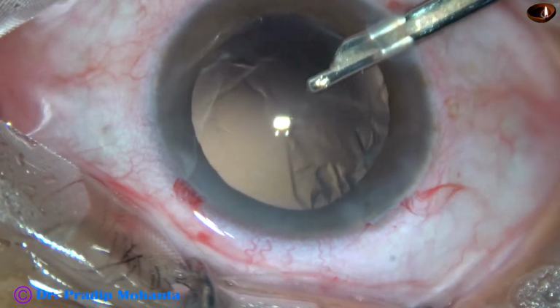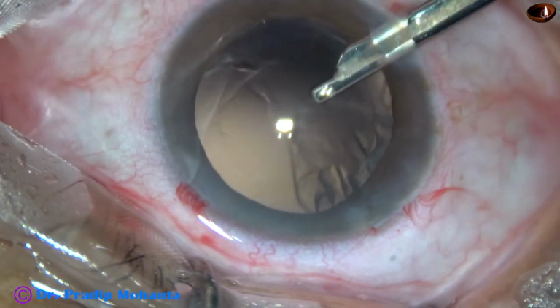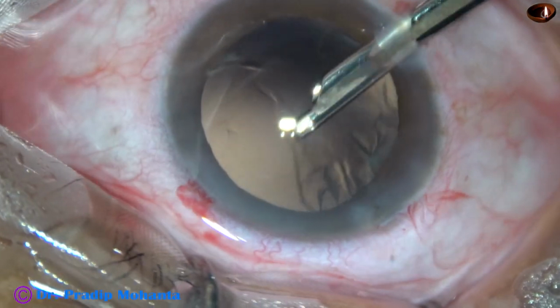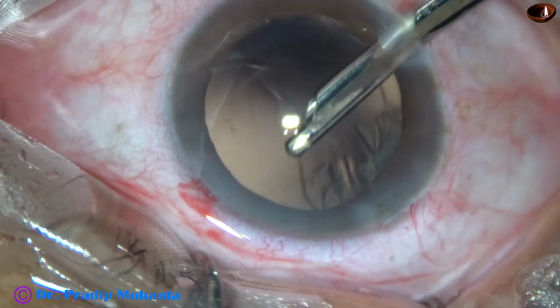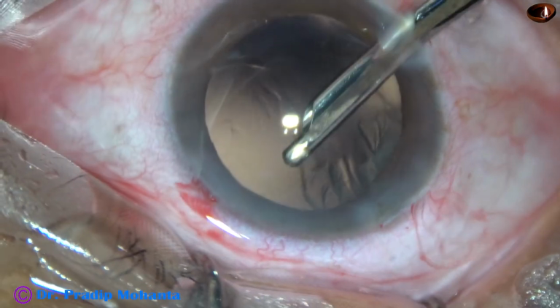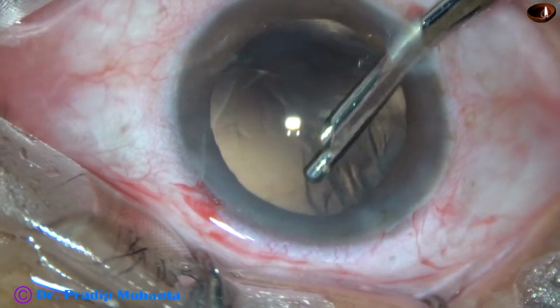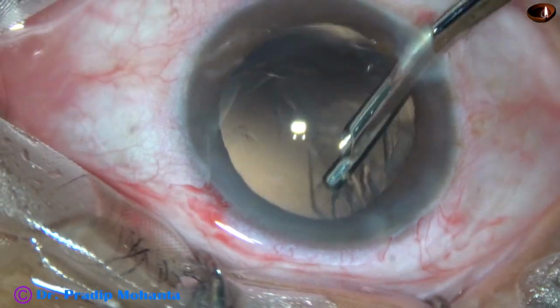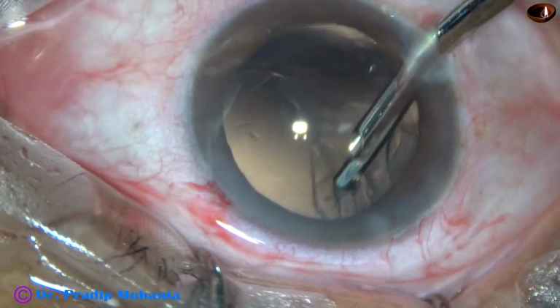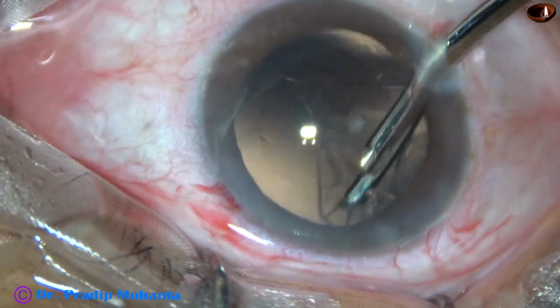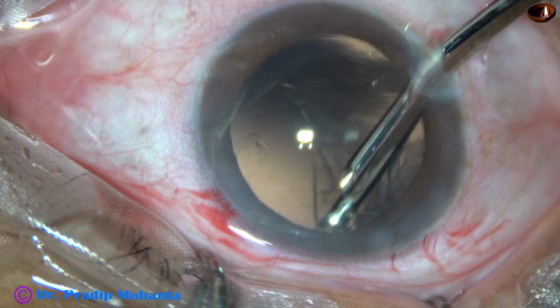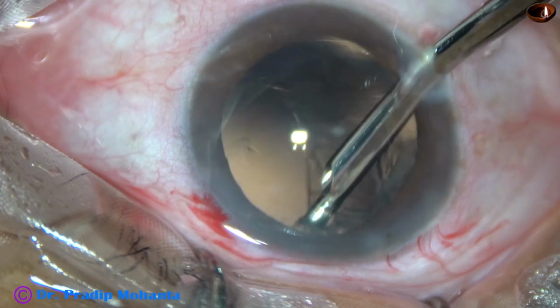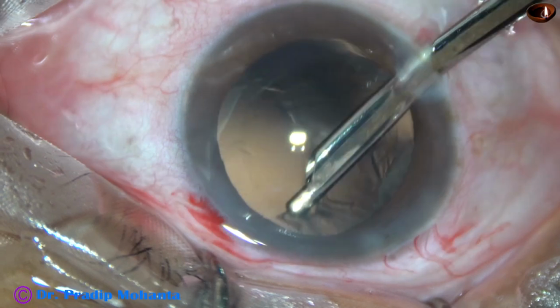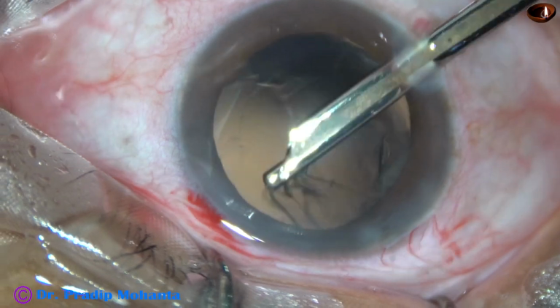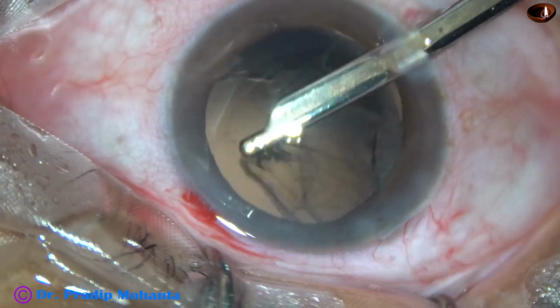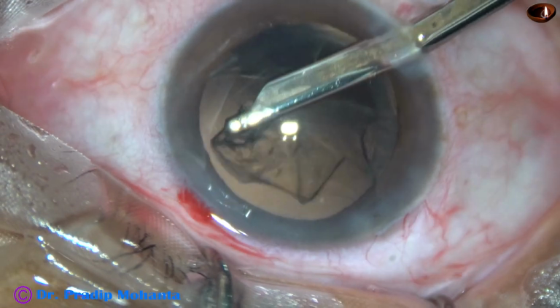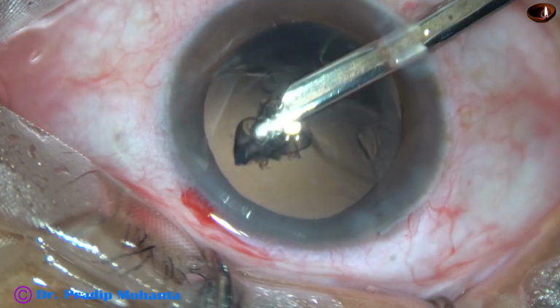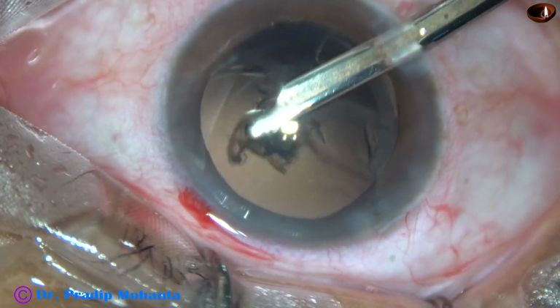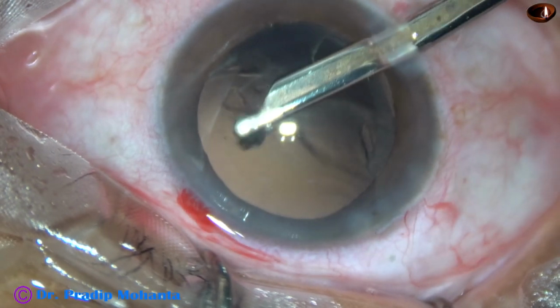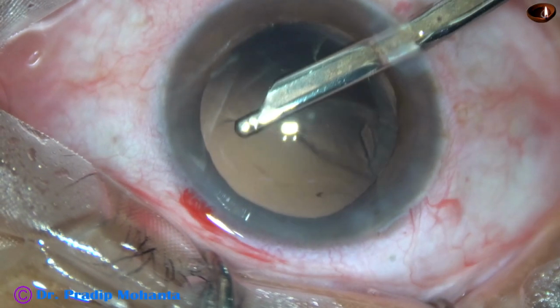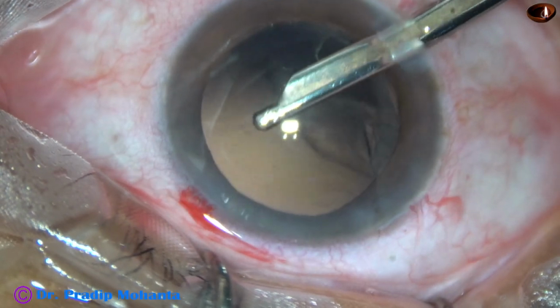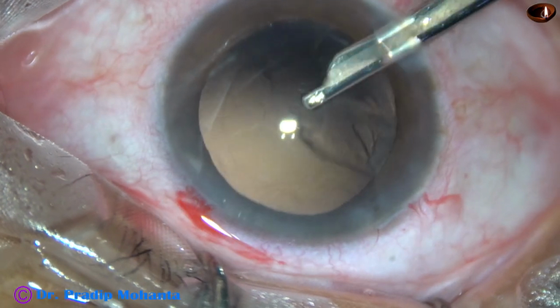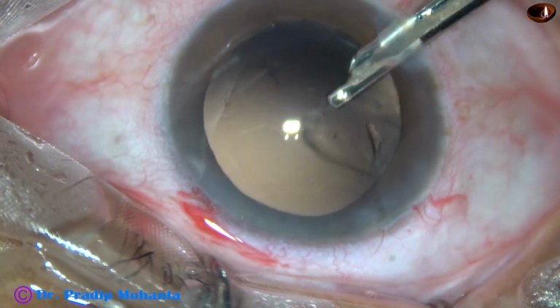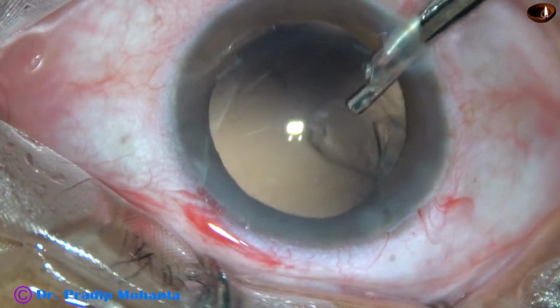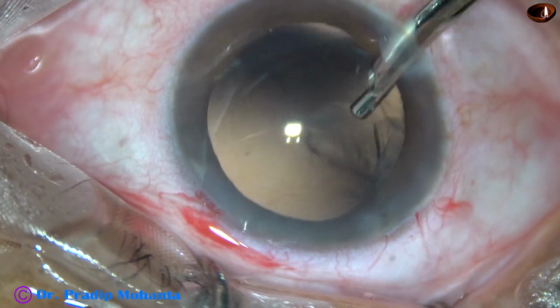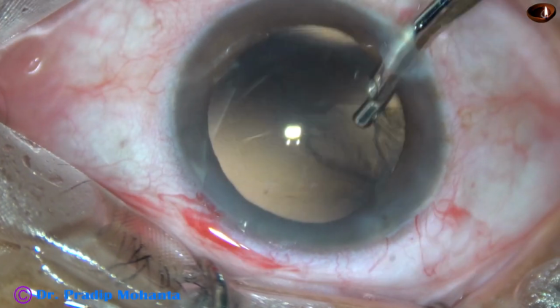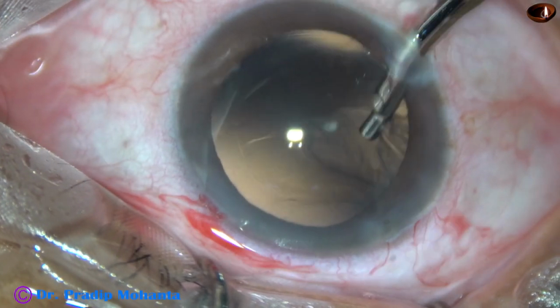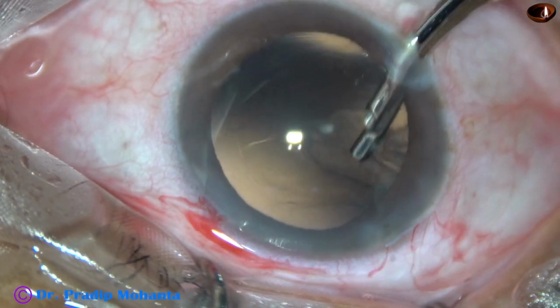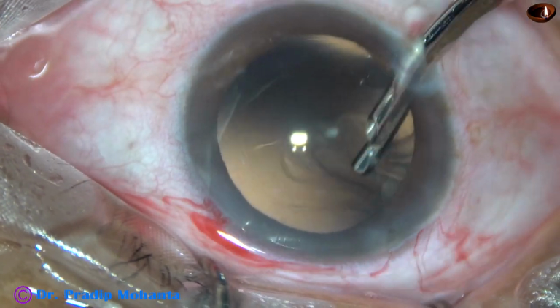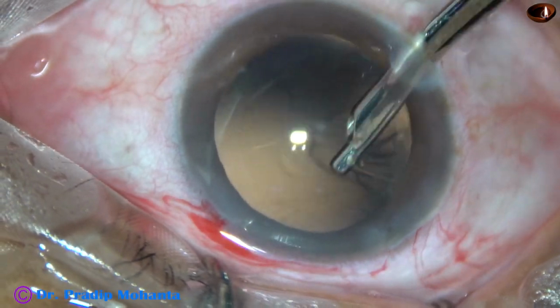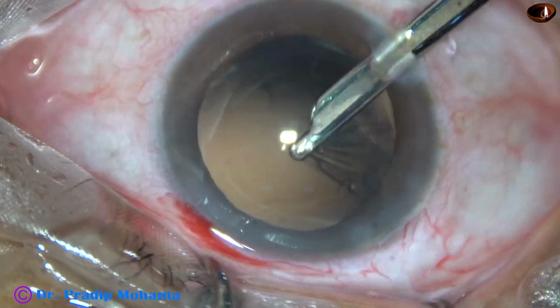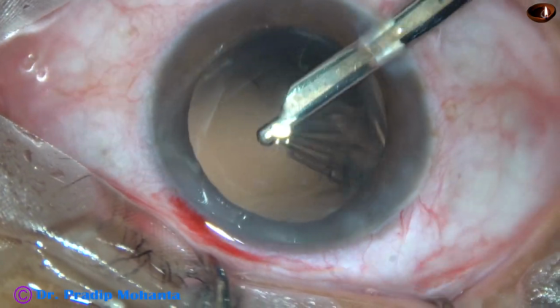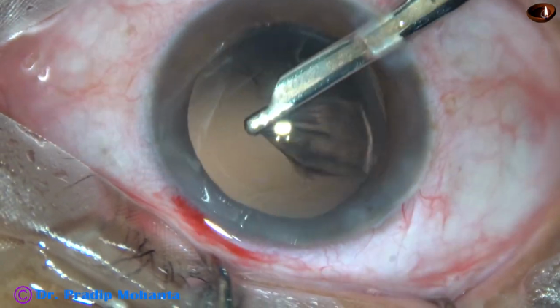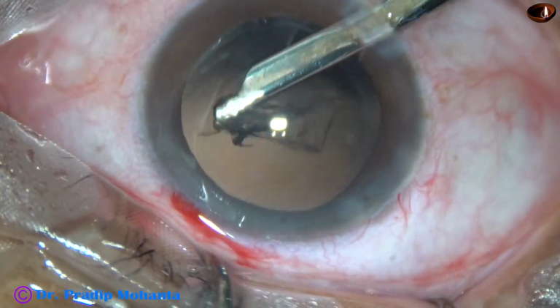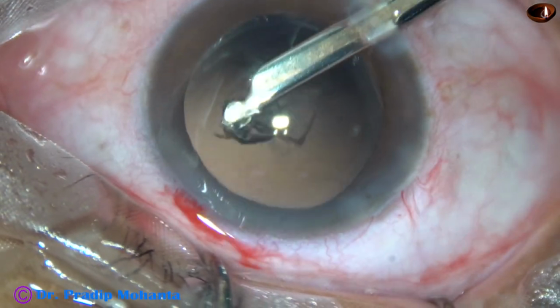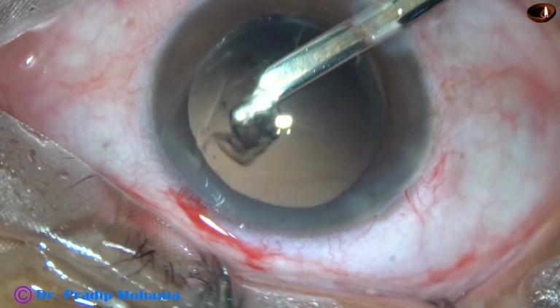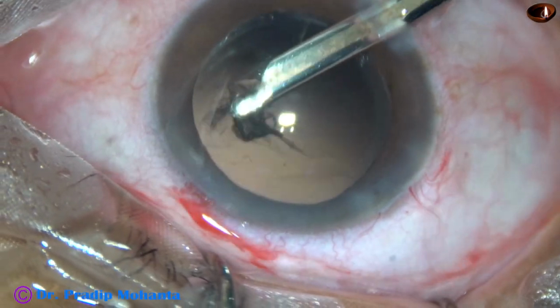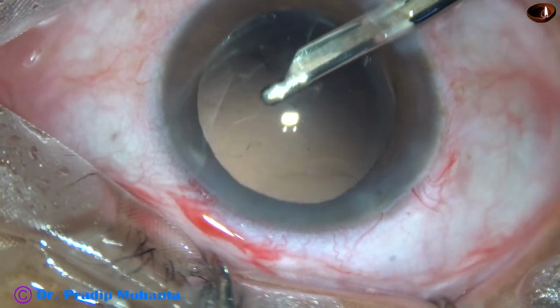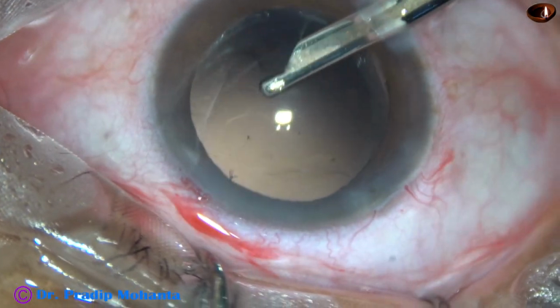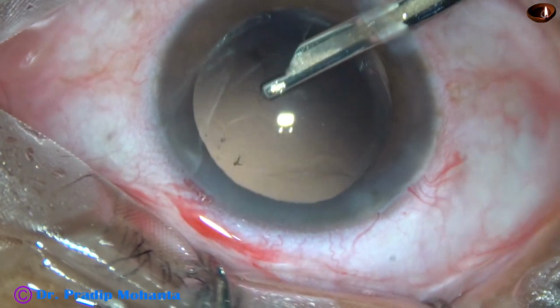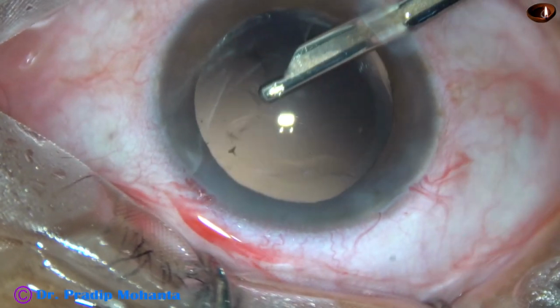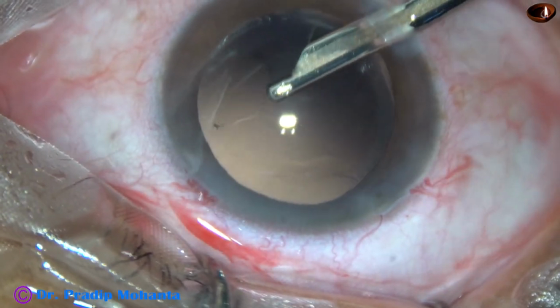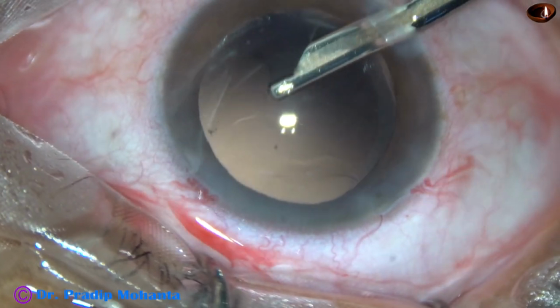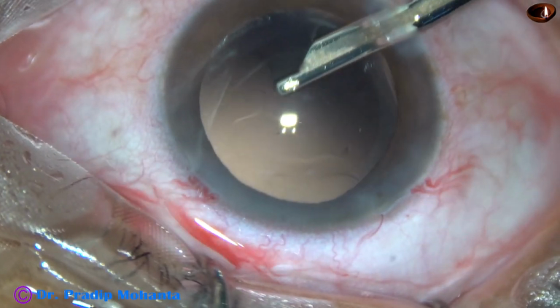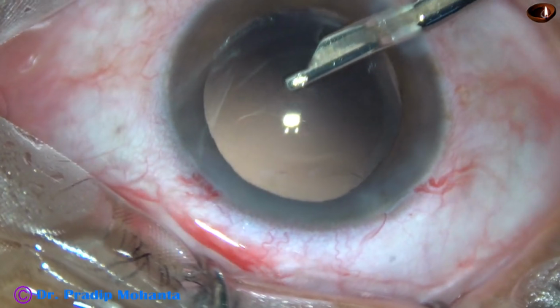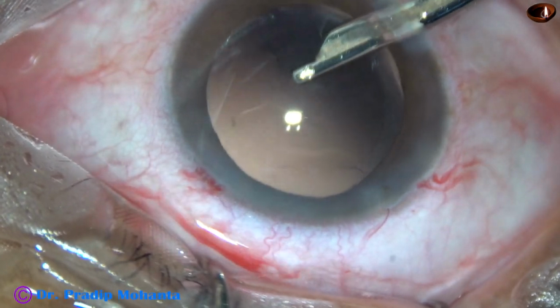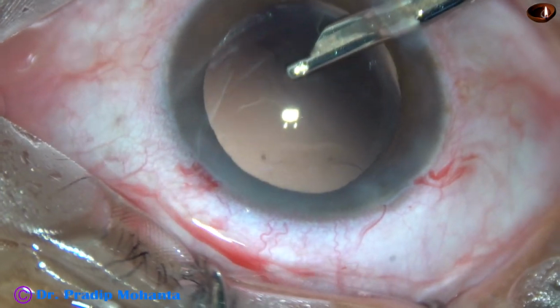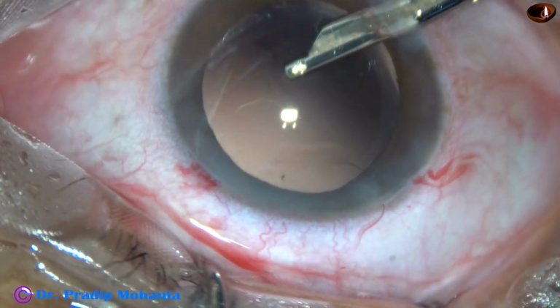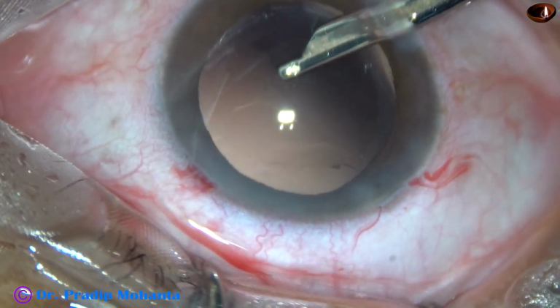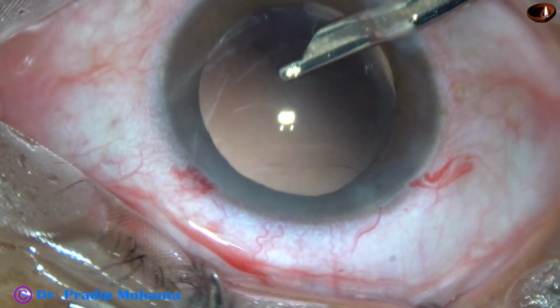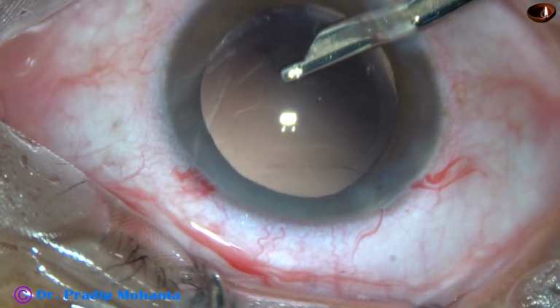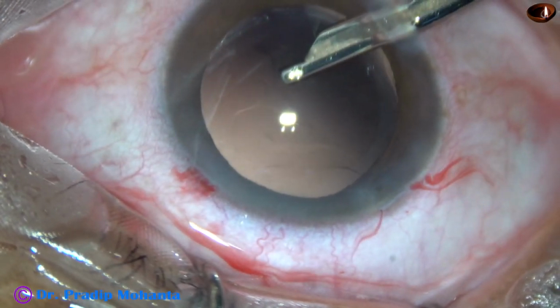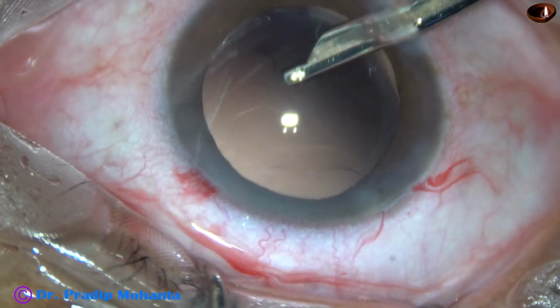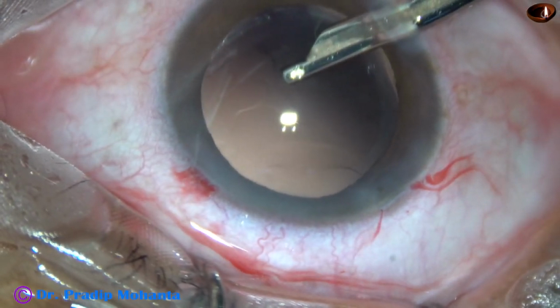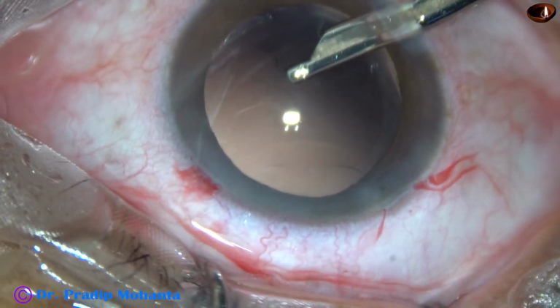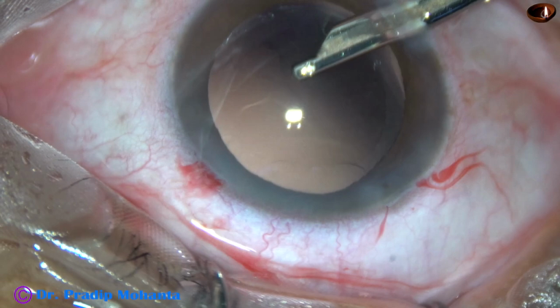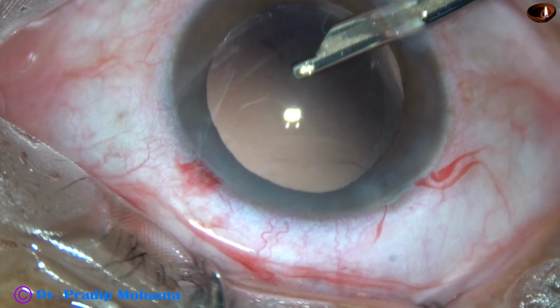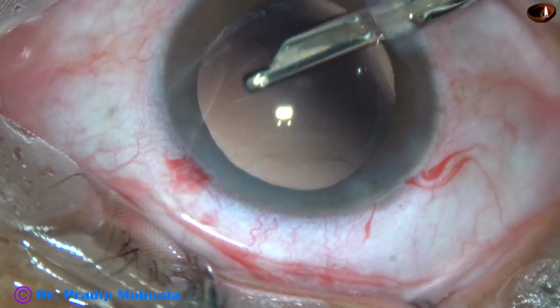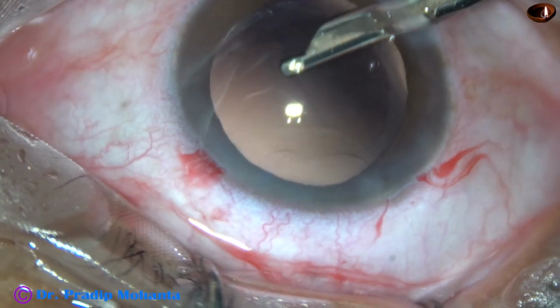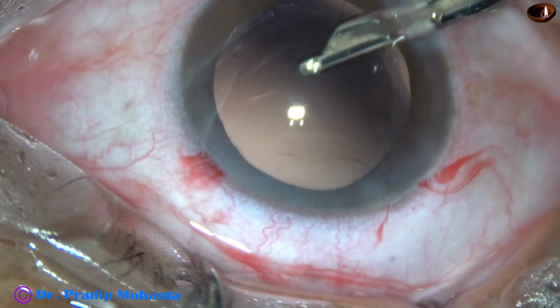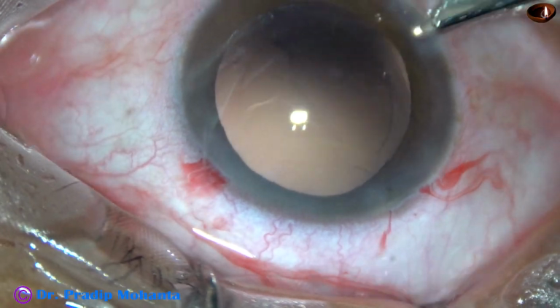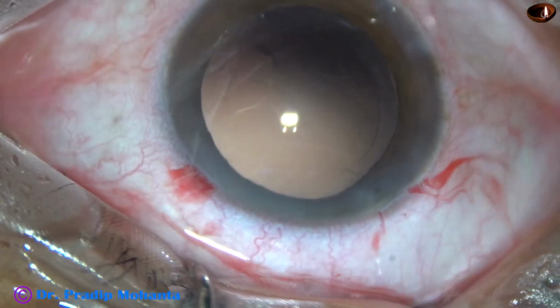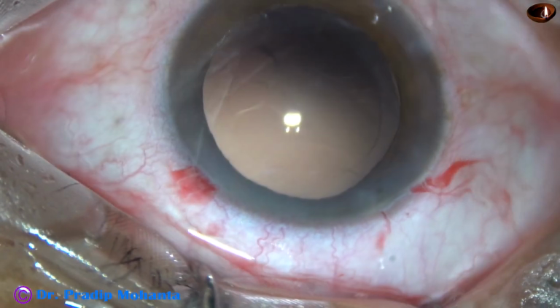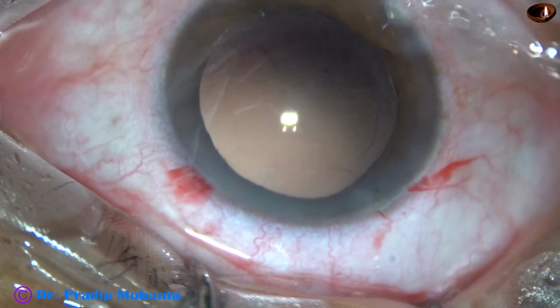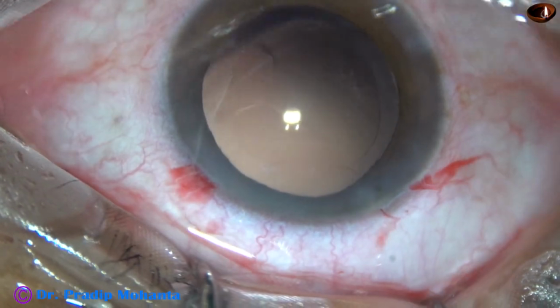And now, through the right side port, the sub-incisional cortex is removed.